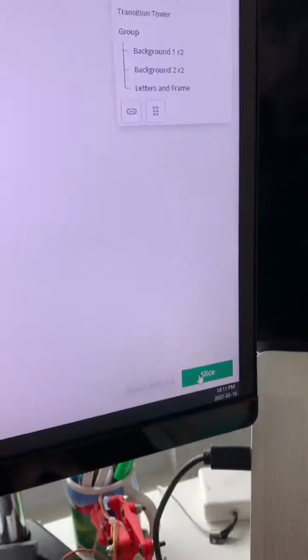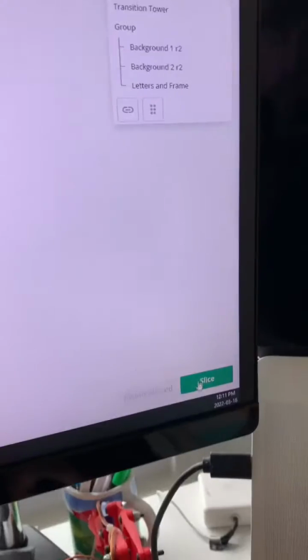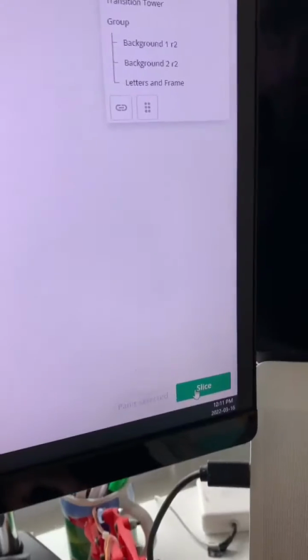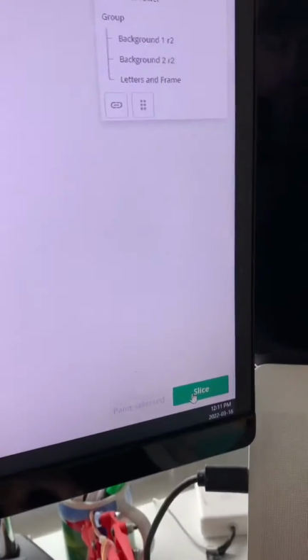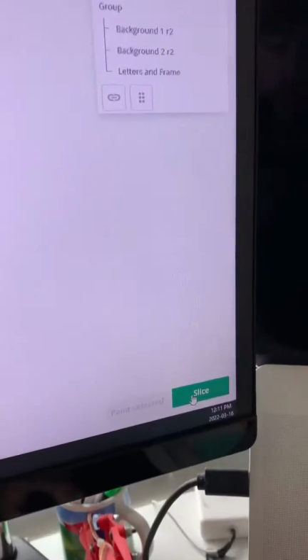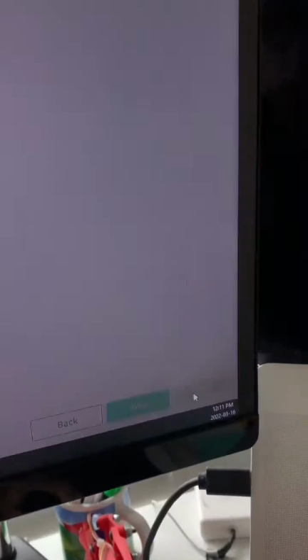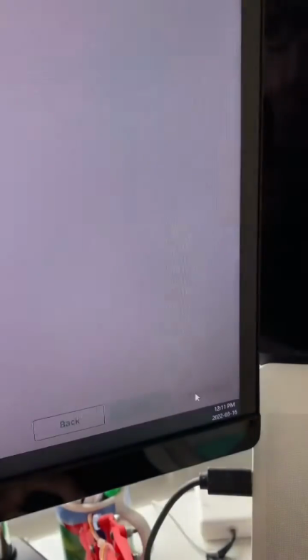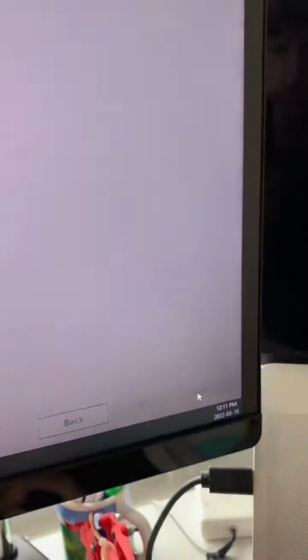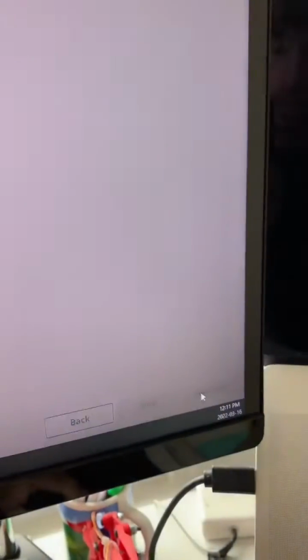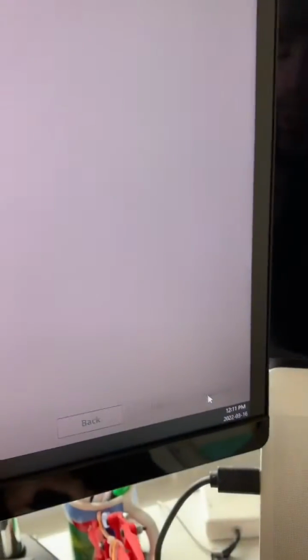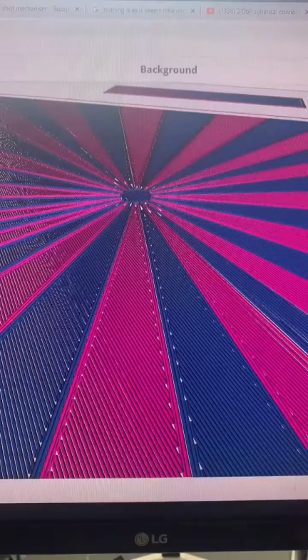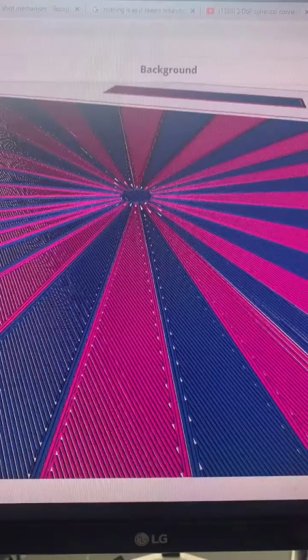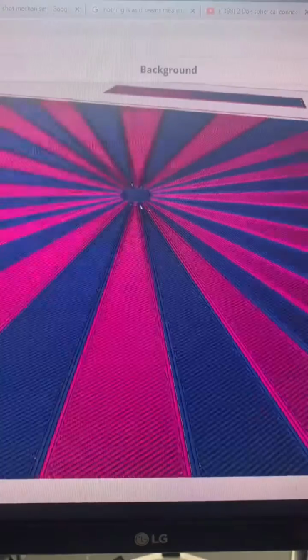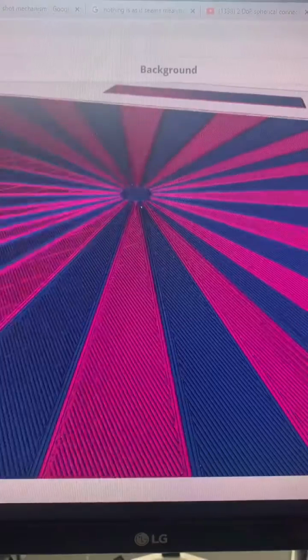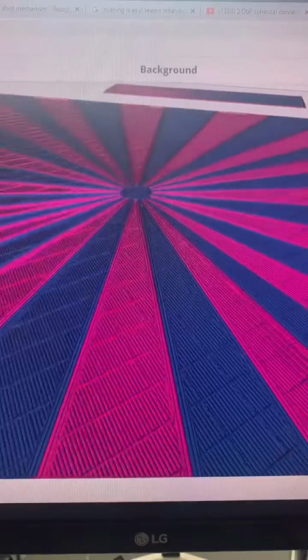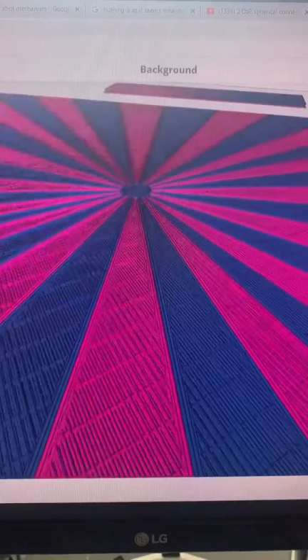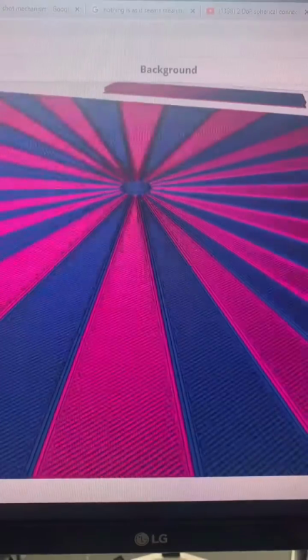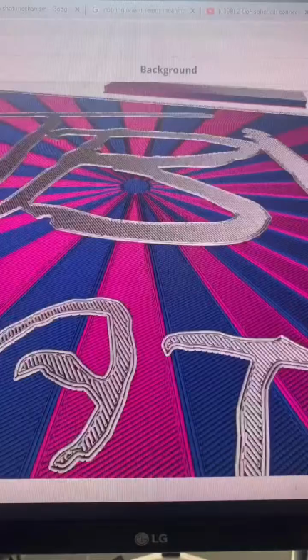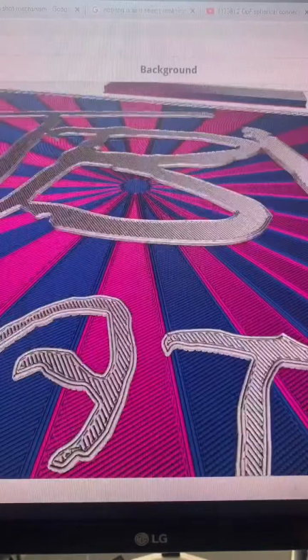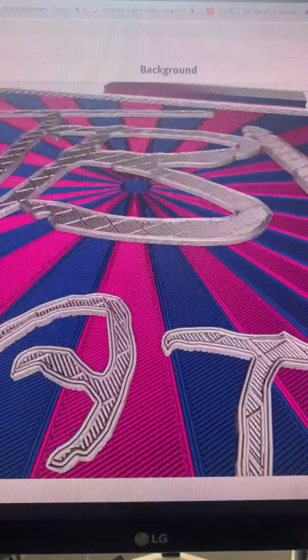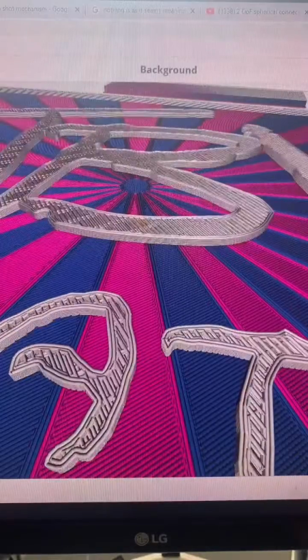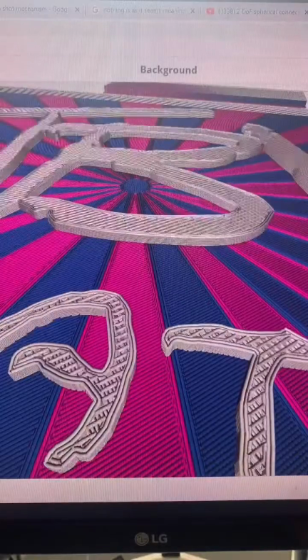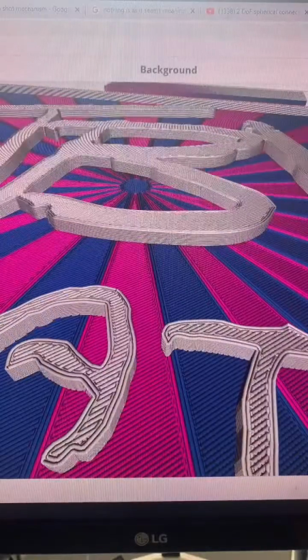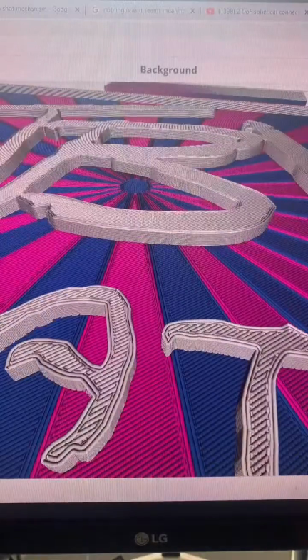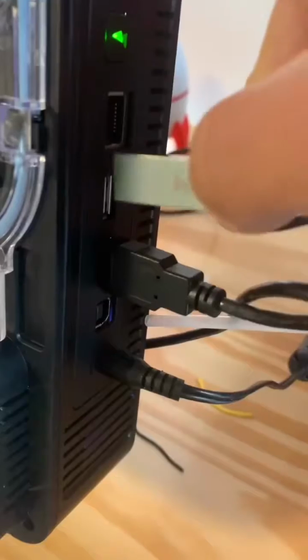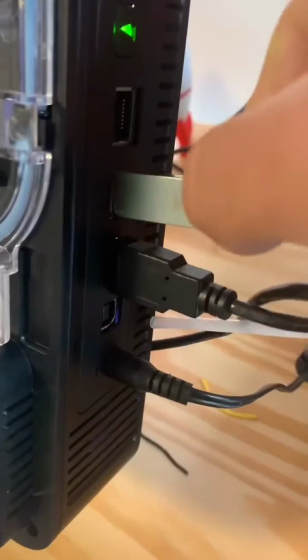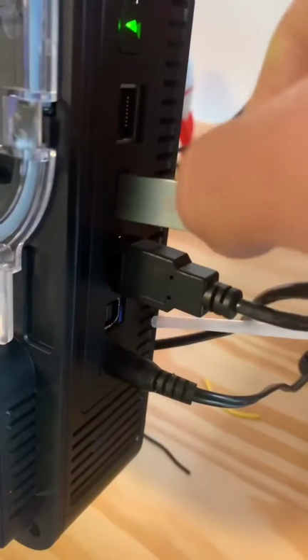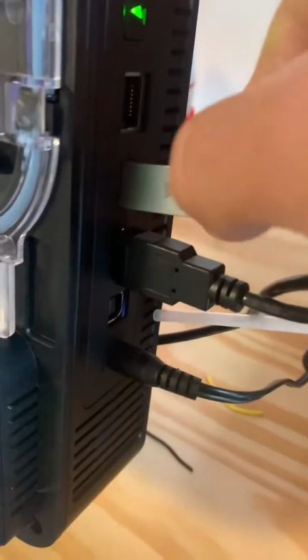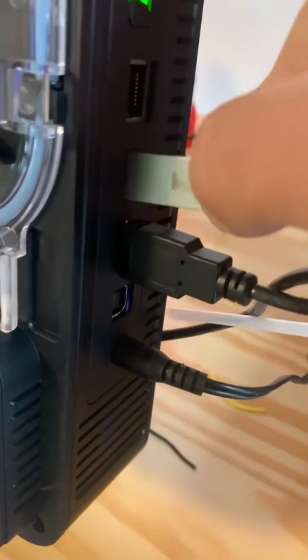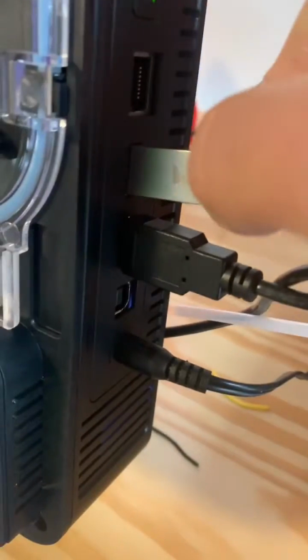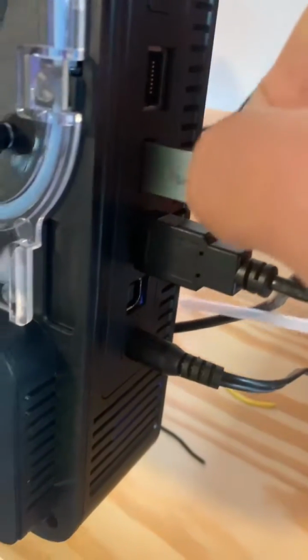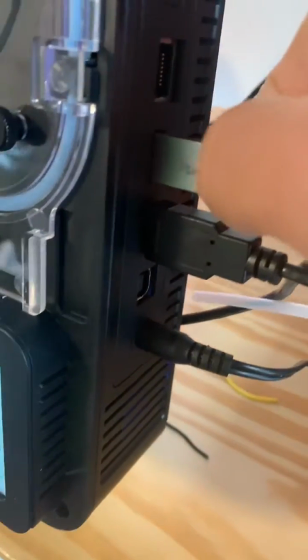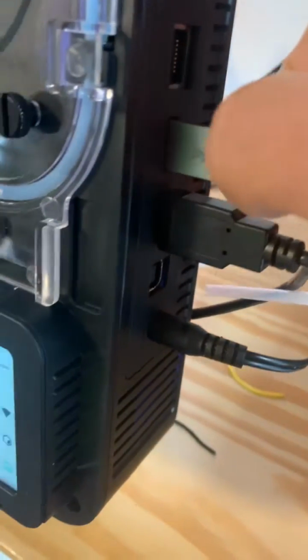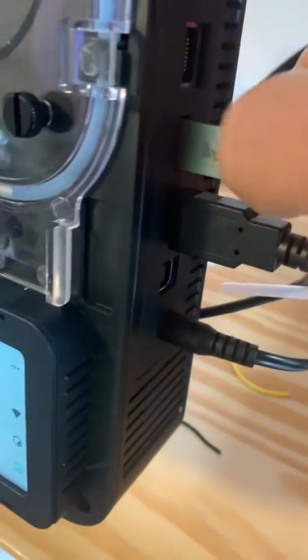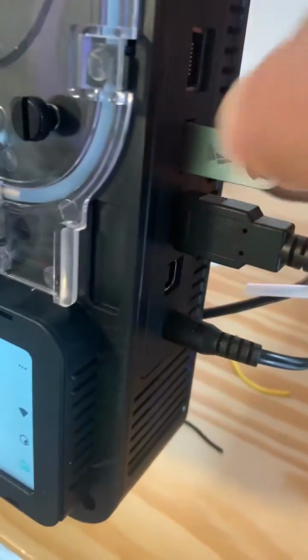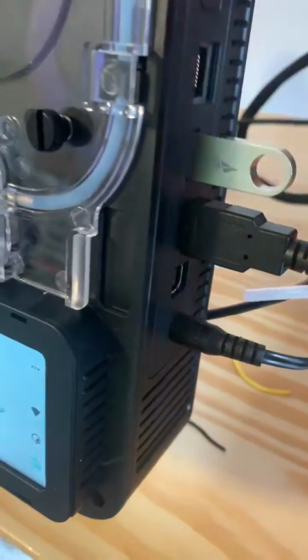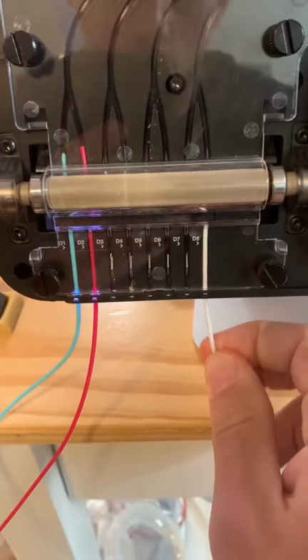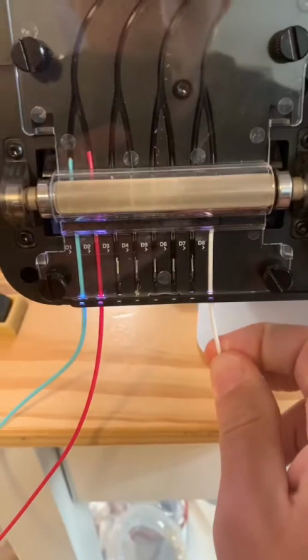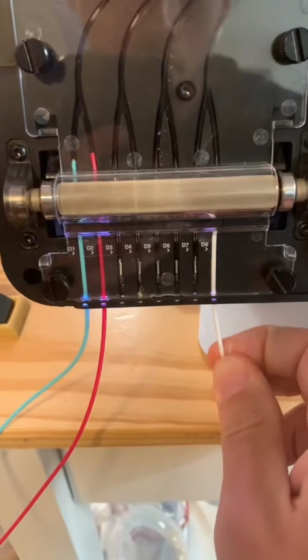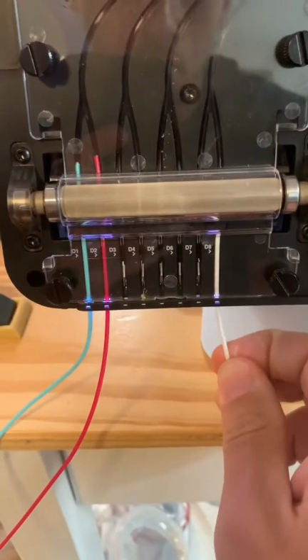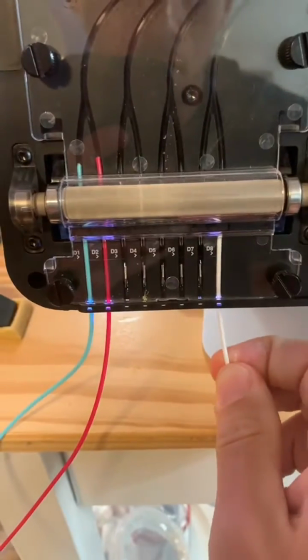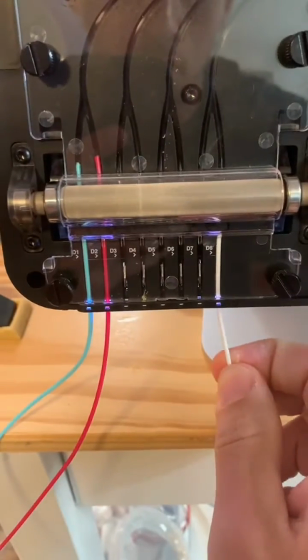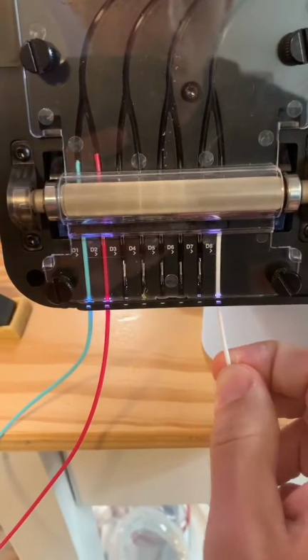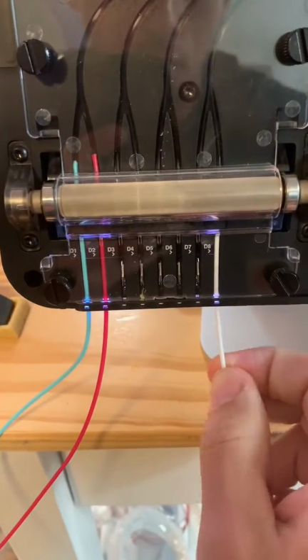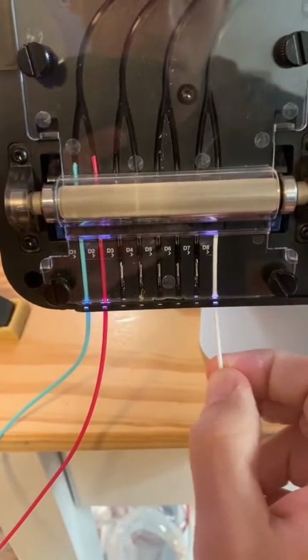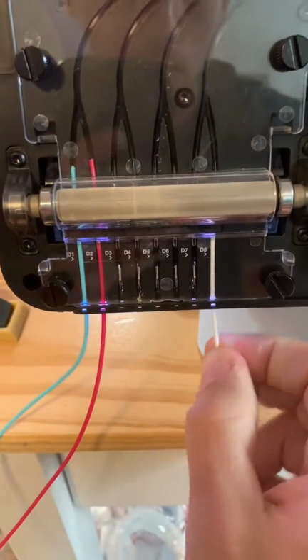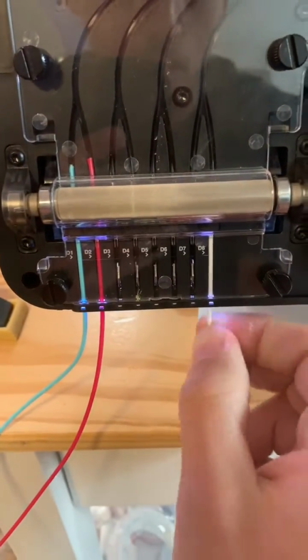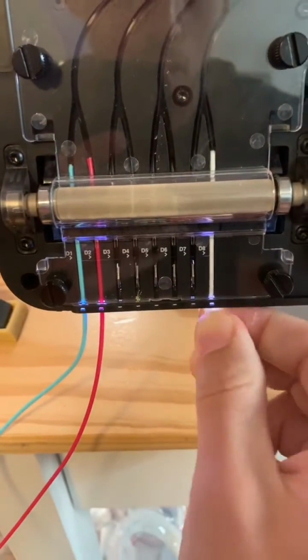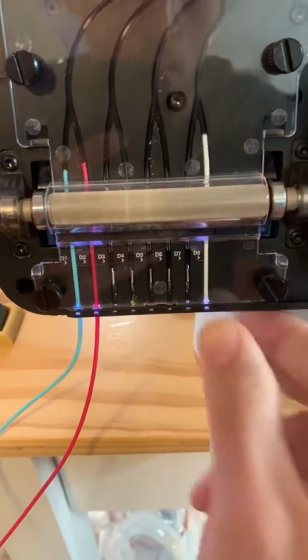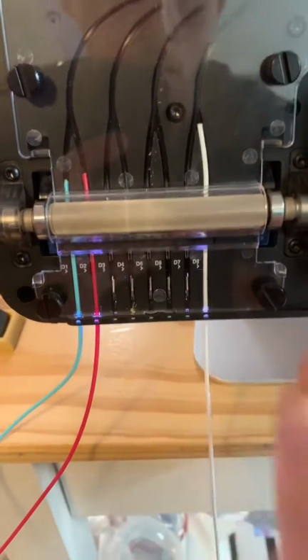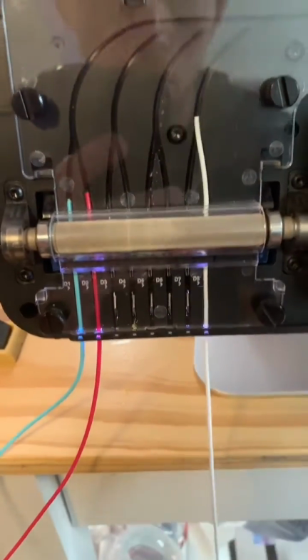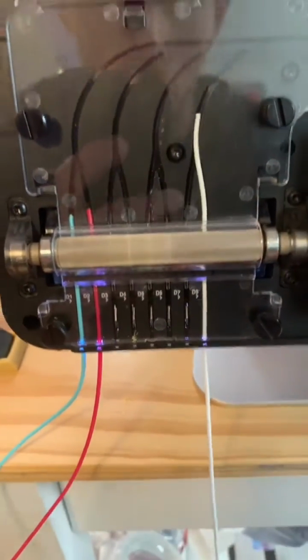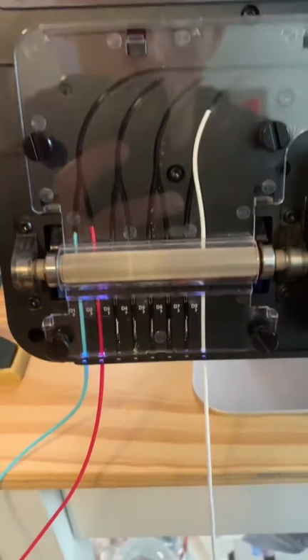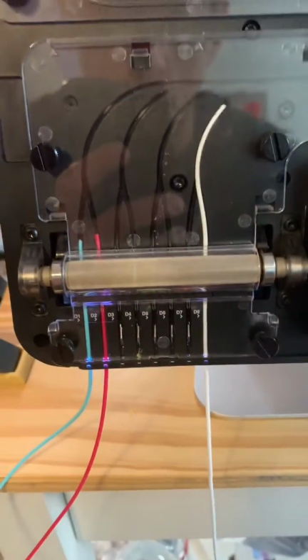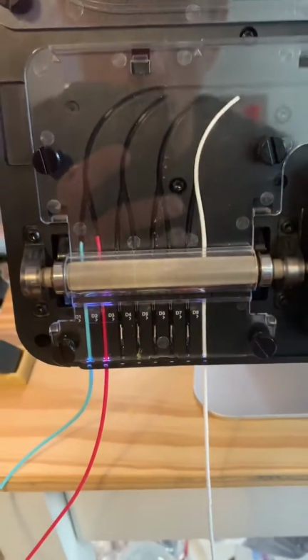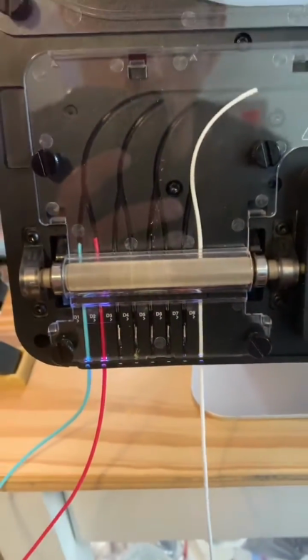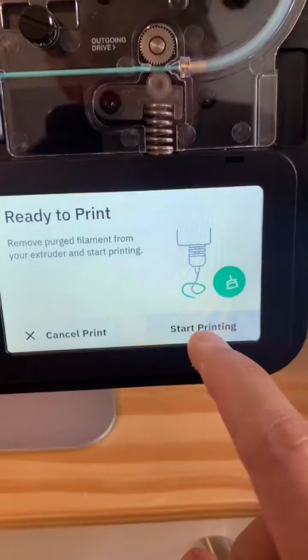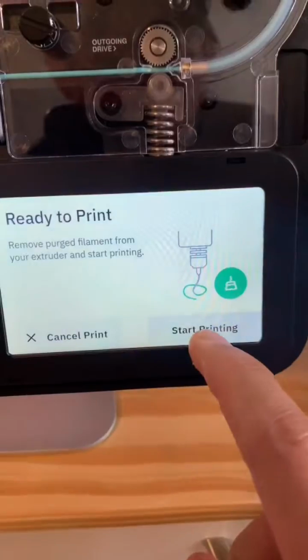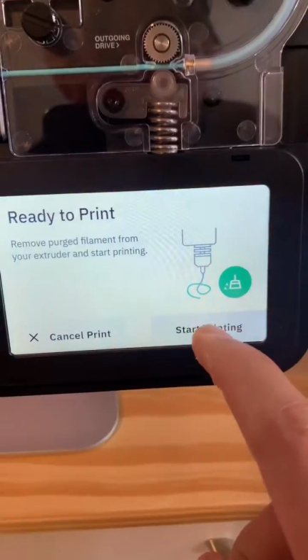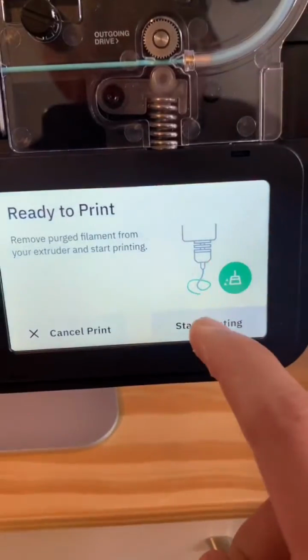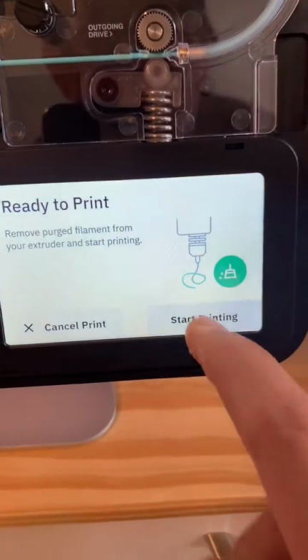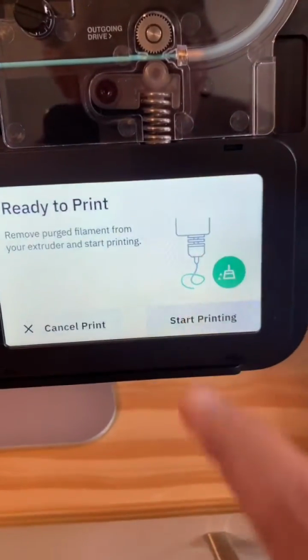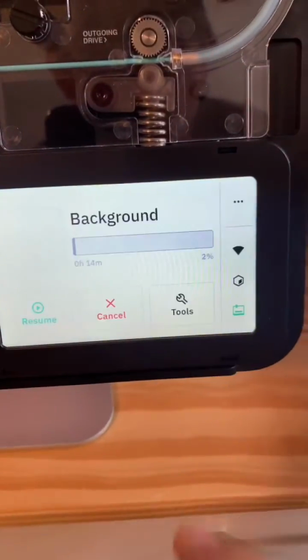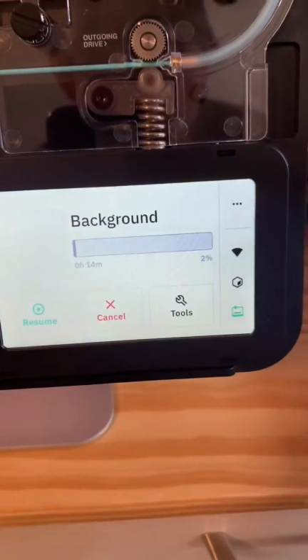The files are sliced and ready to go. So now all we have to do is throw it onto the palette, load up the colors, and hit print.